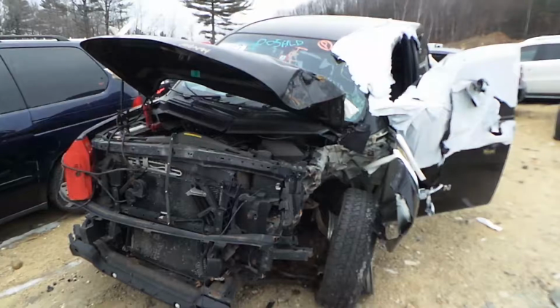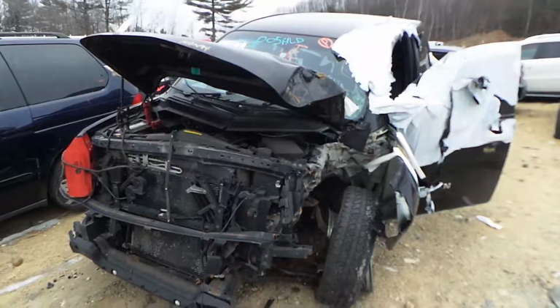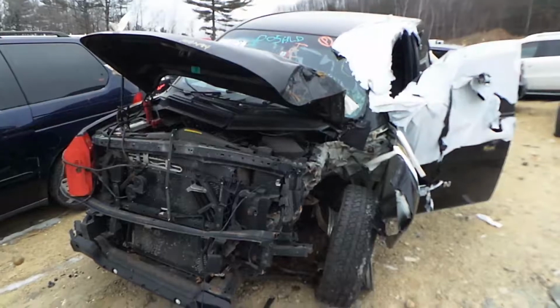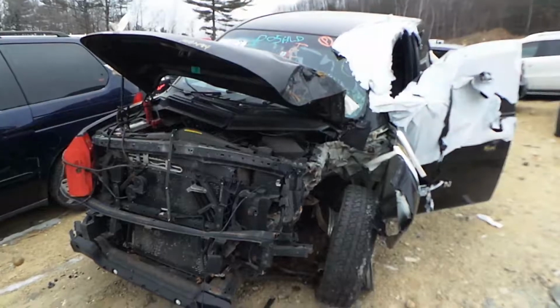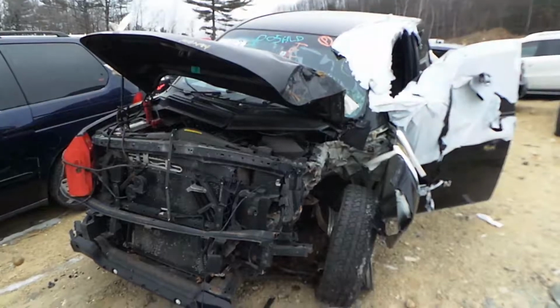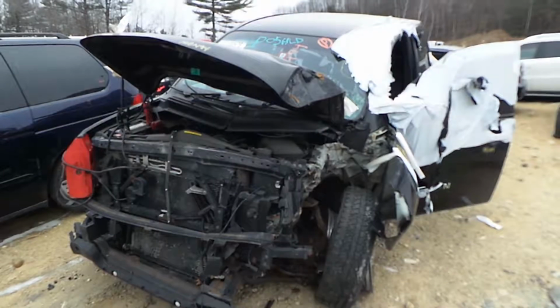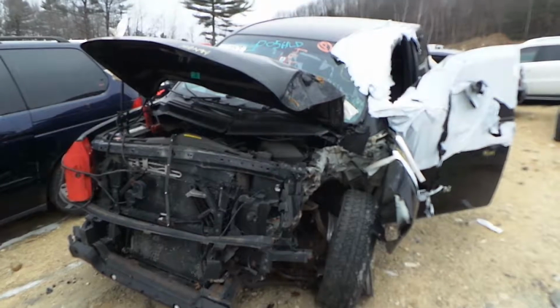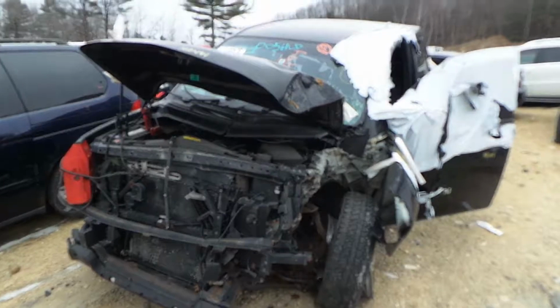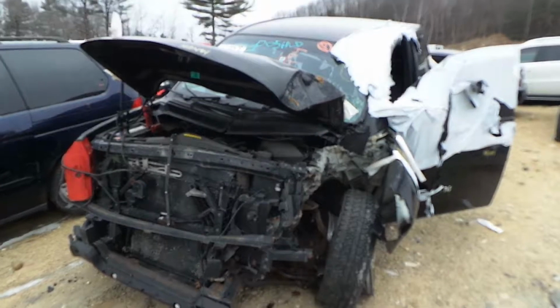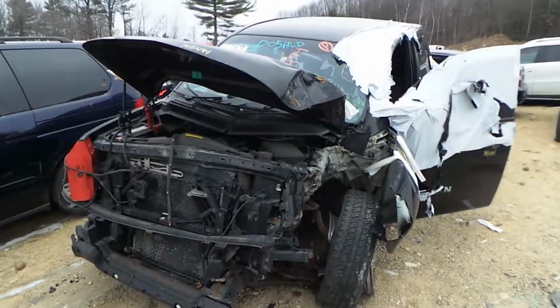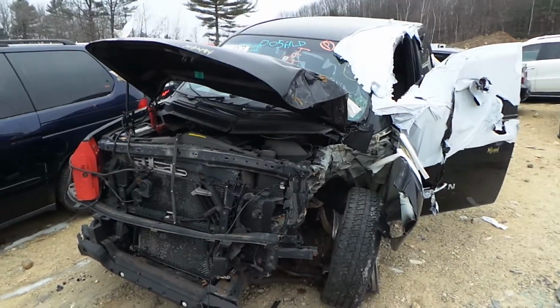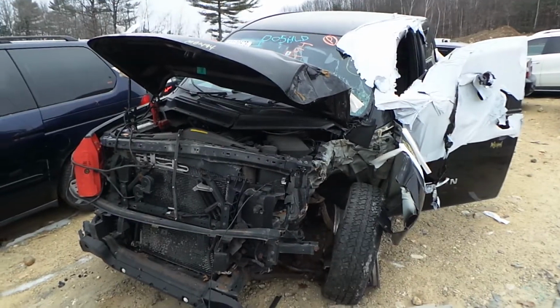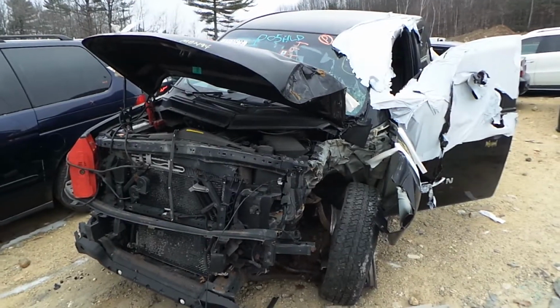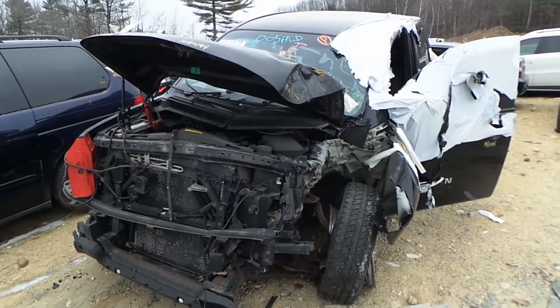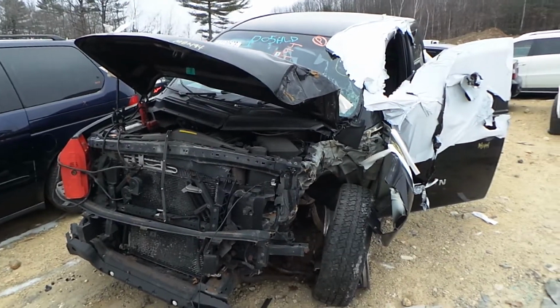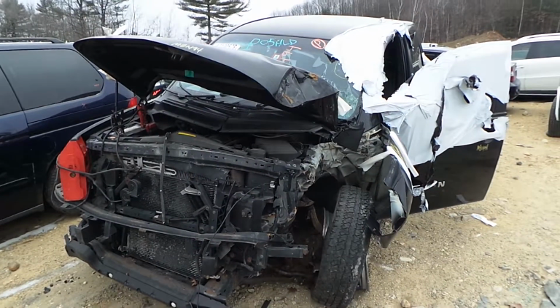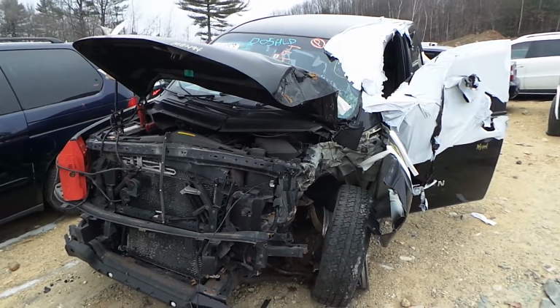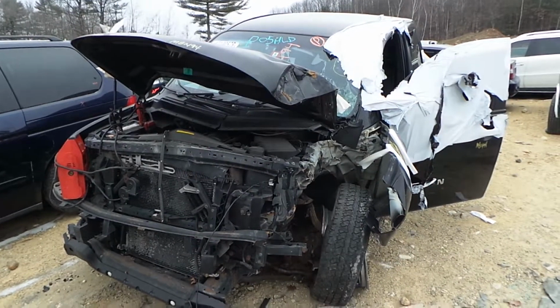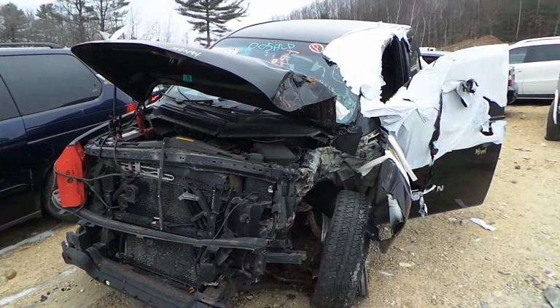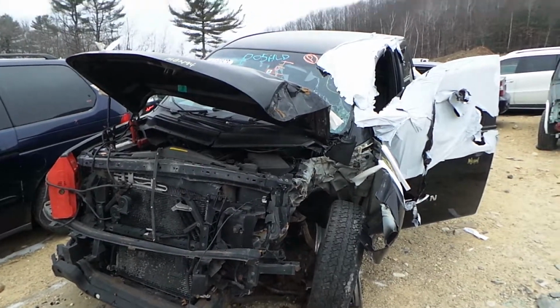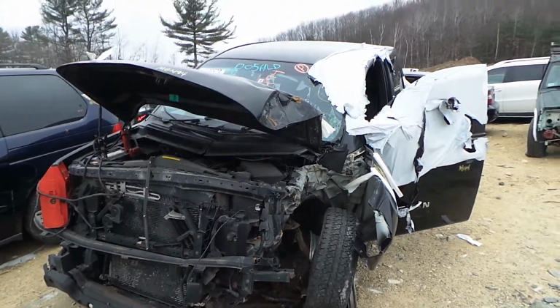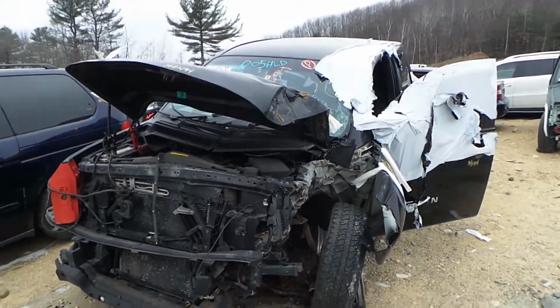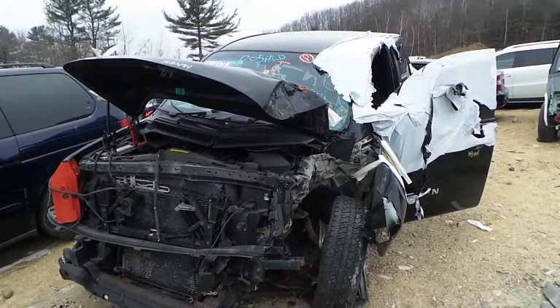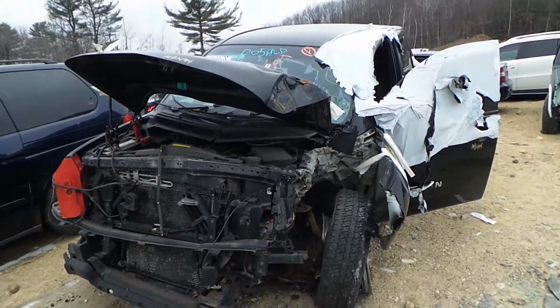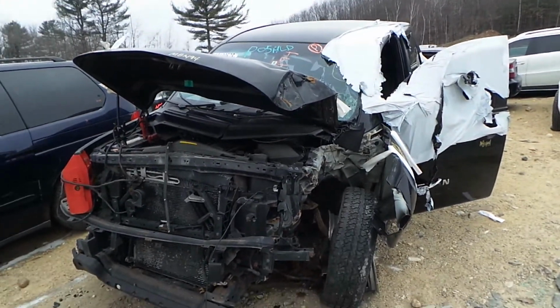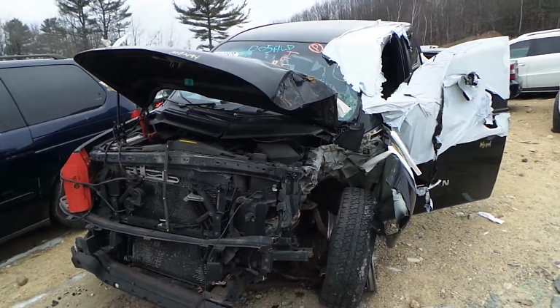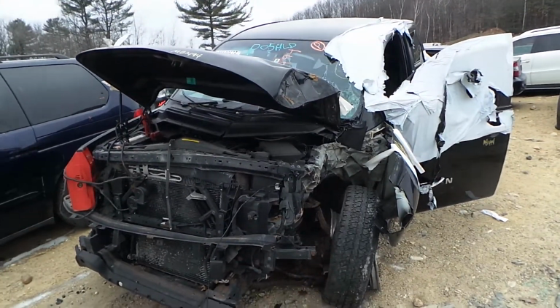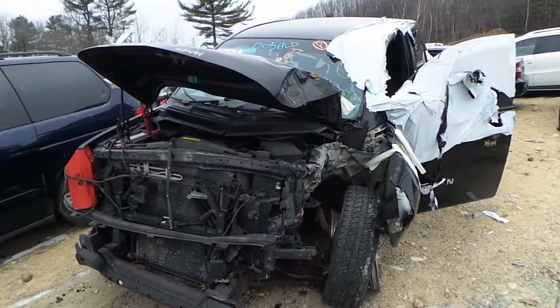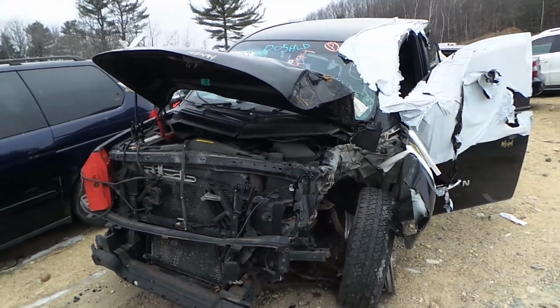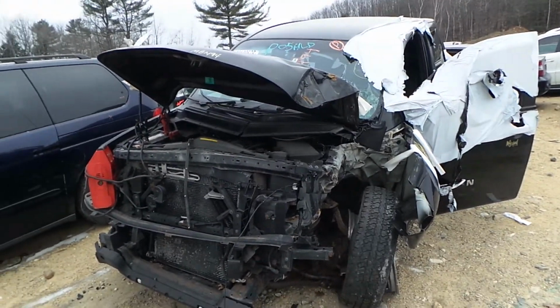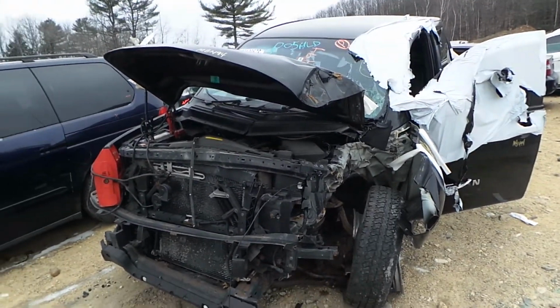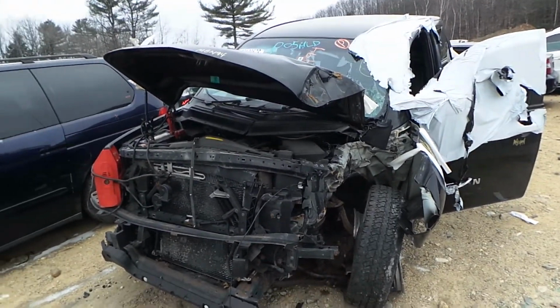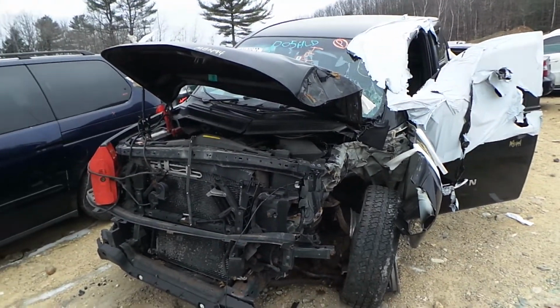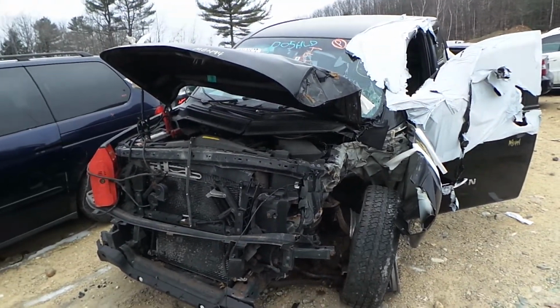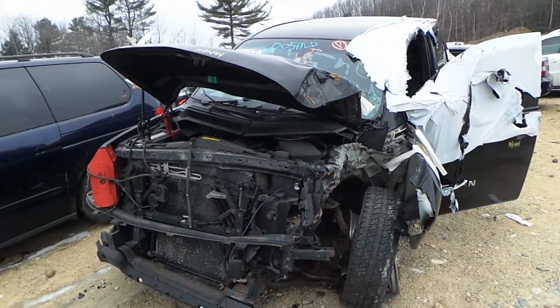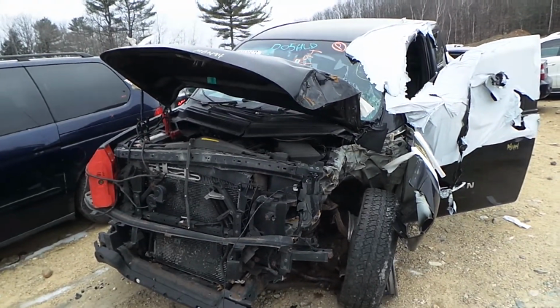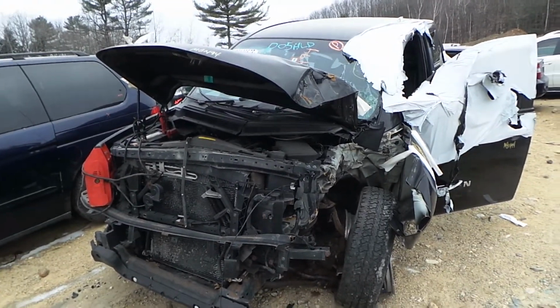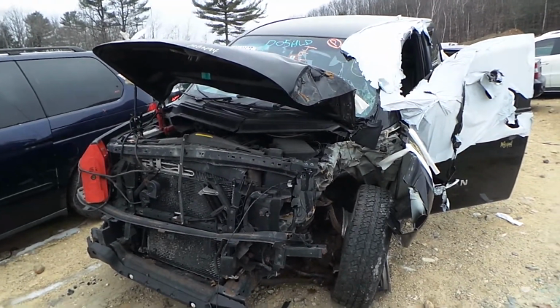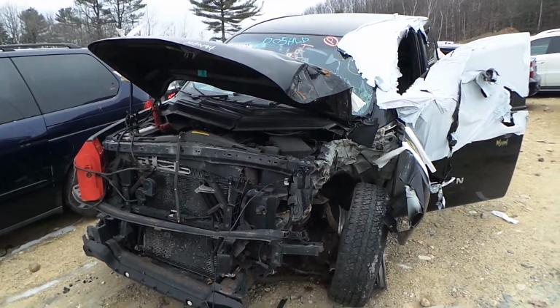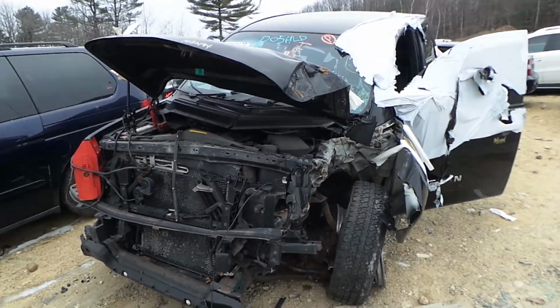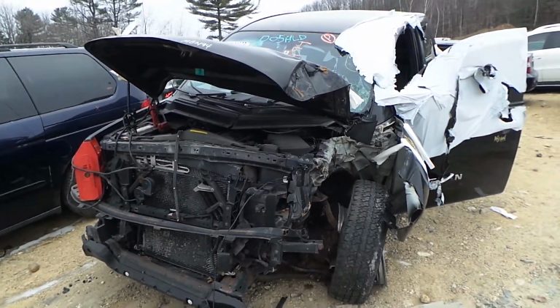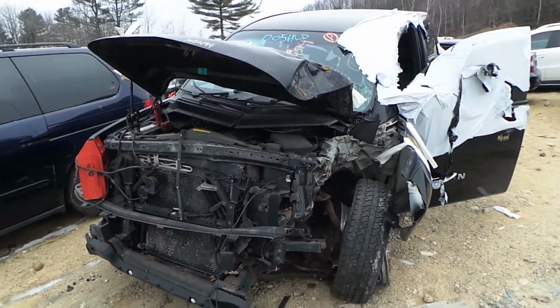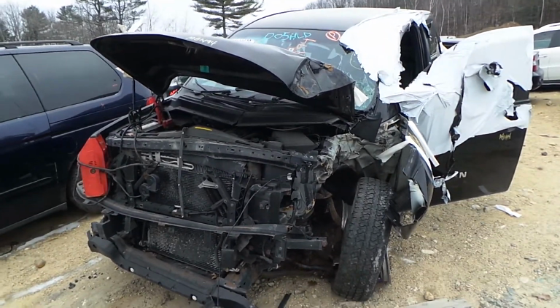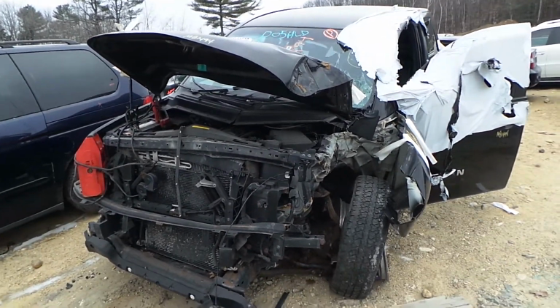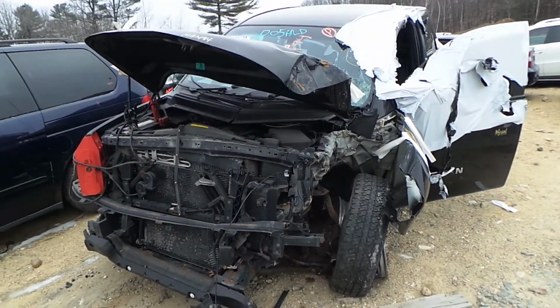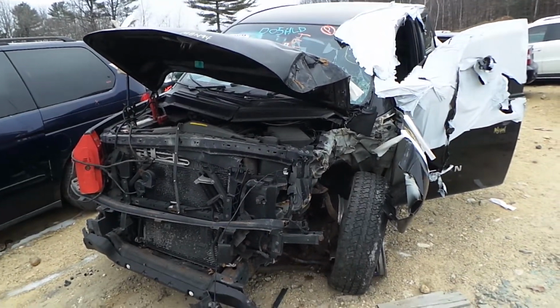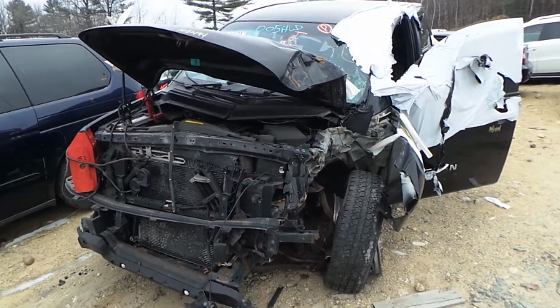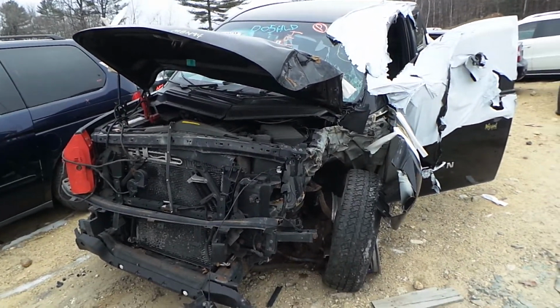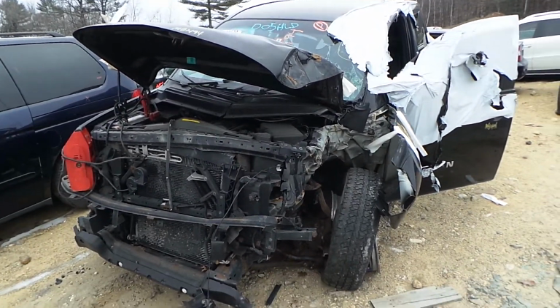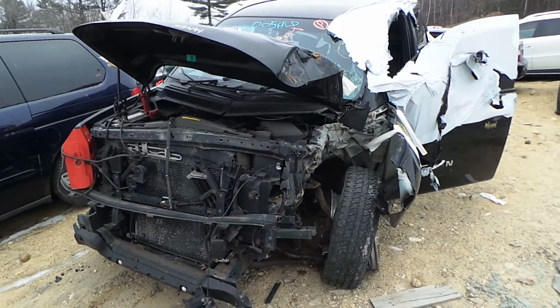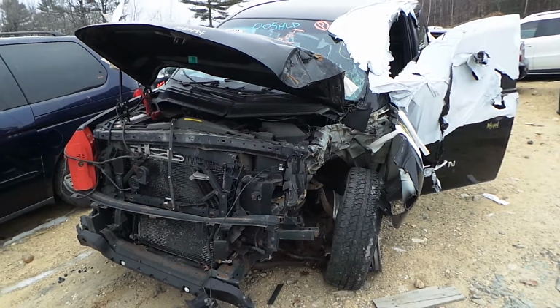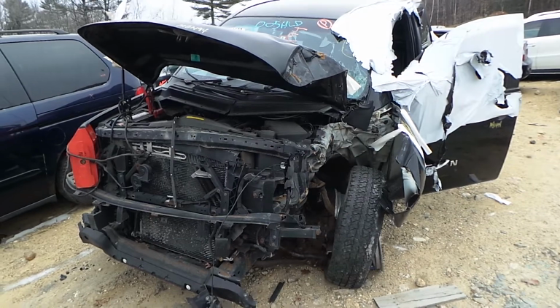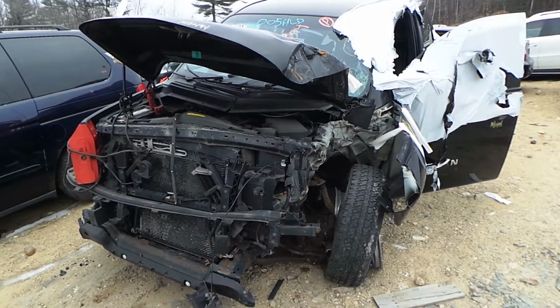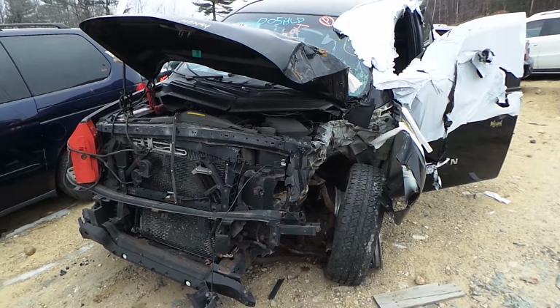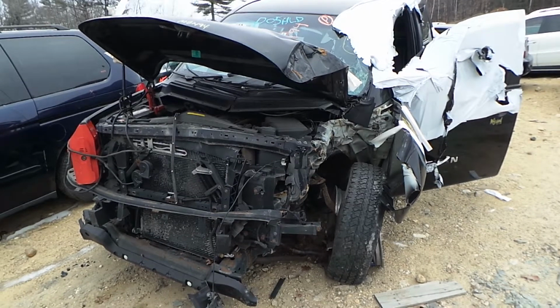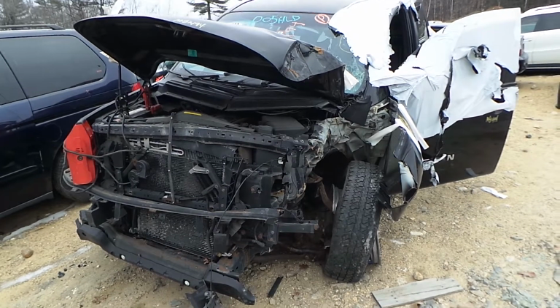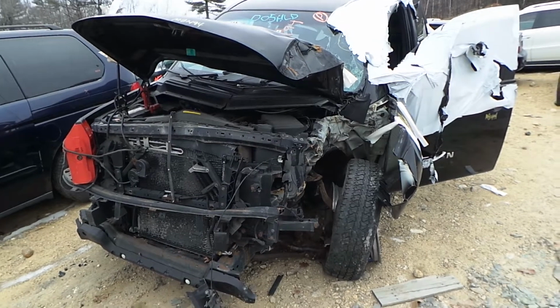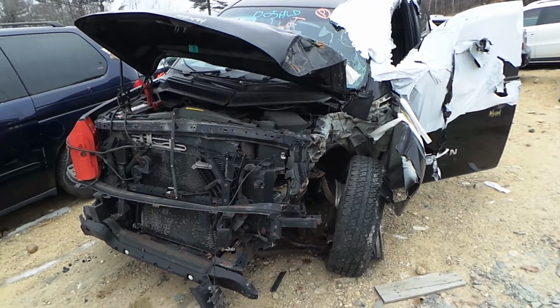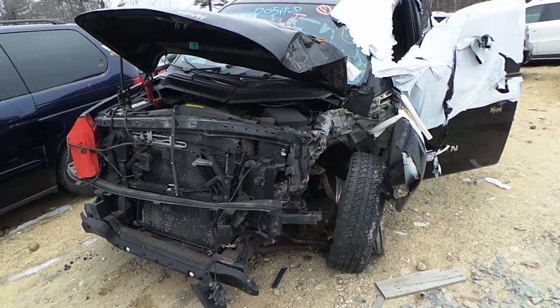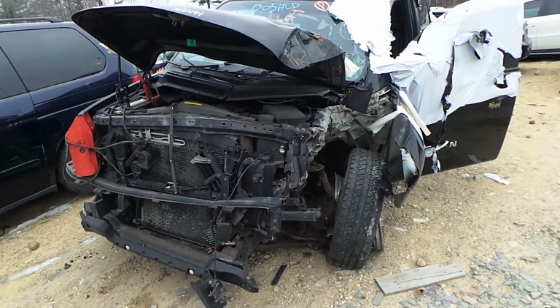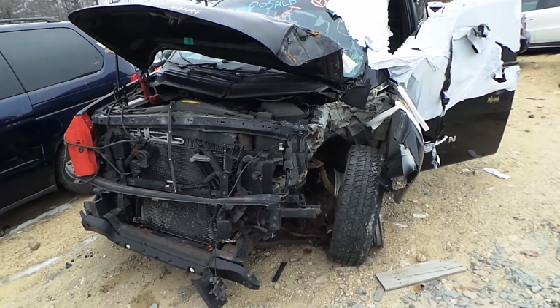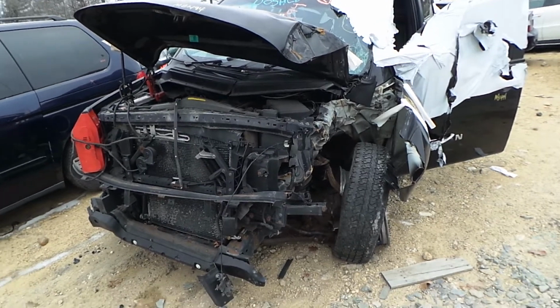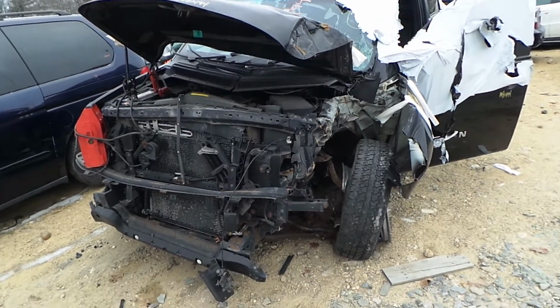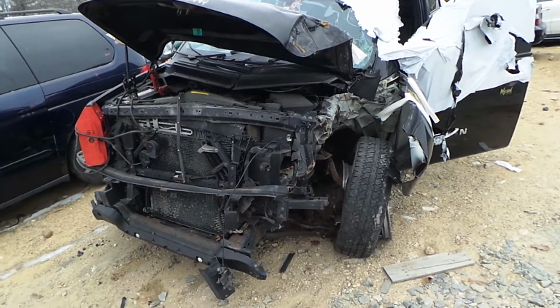Hi, it's Kyle with New England Auto and Truck Recycler. Today we are parting out a 2011 Nissan Titan. Stock number is M81494.